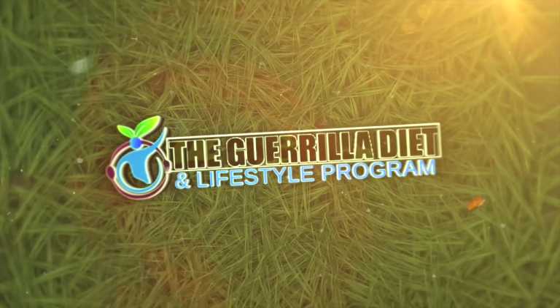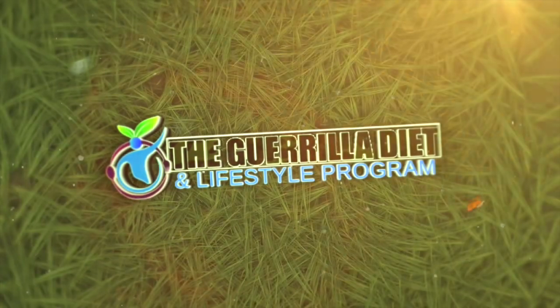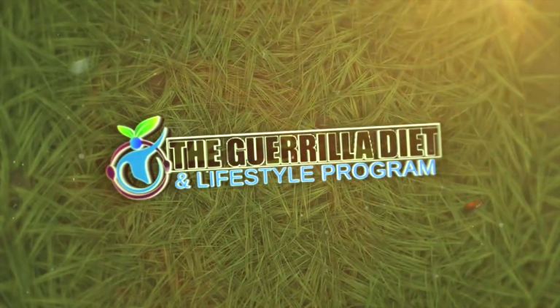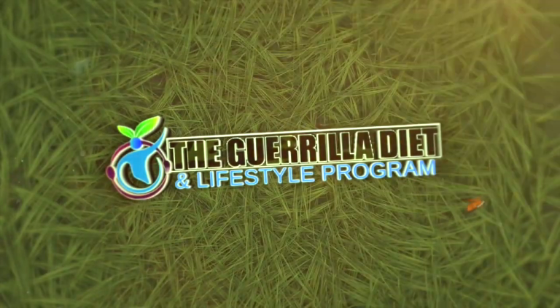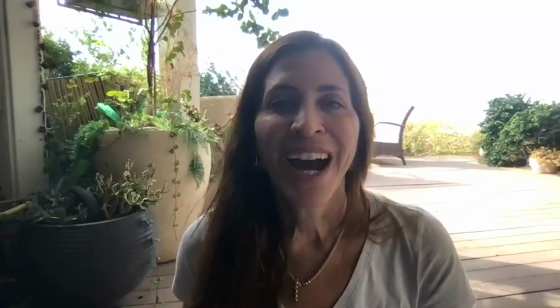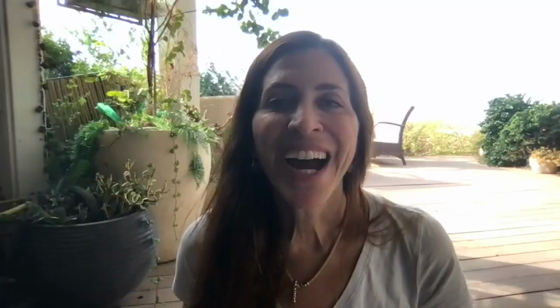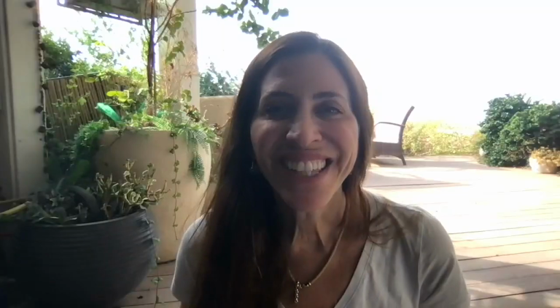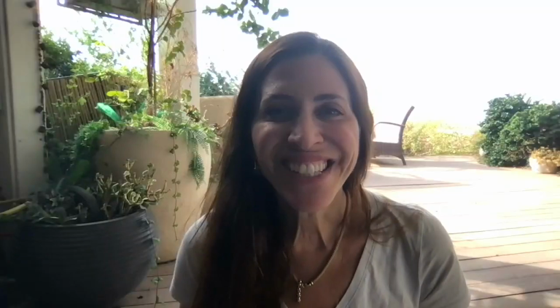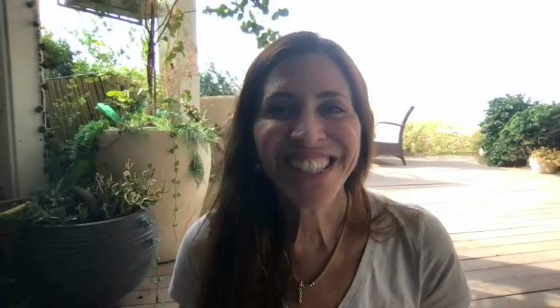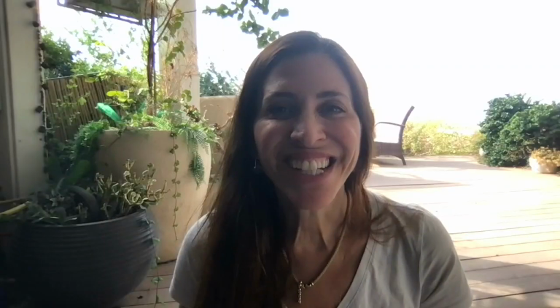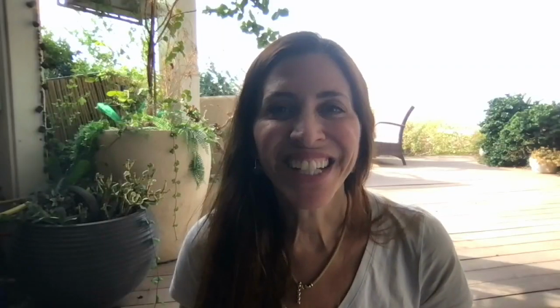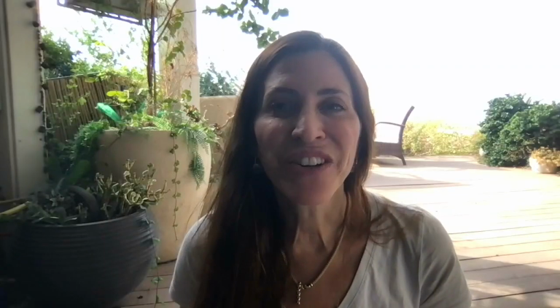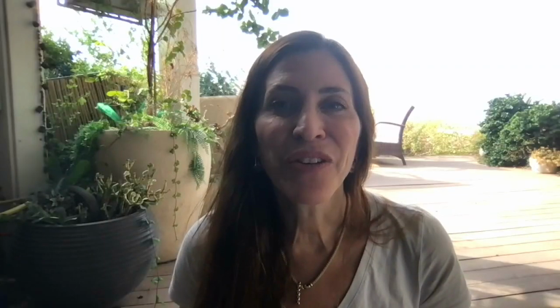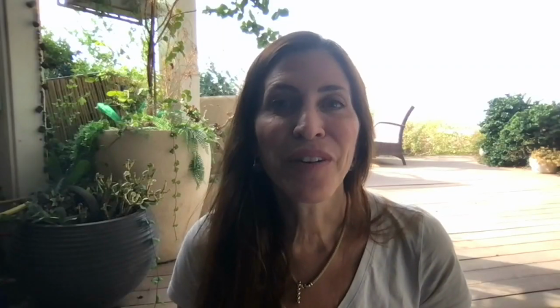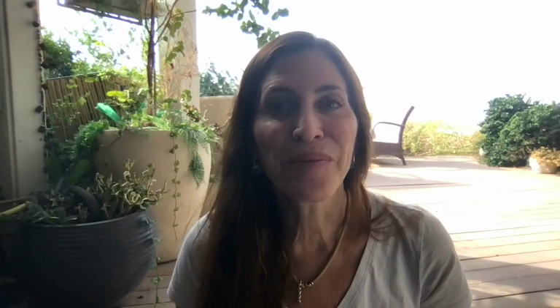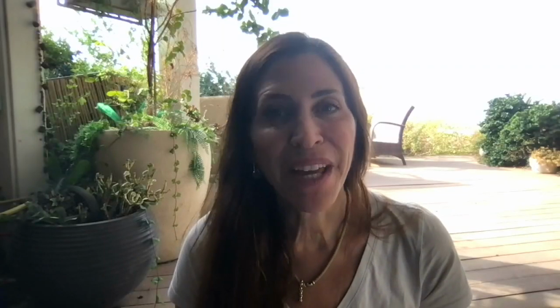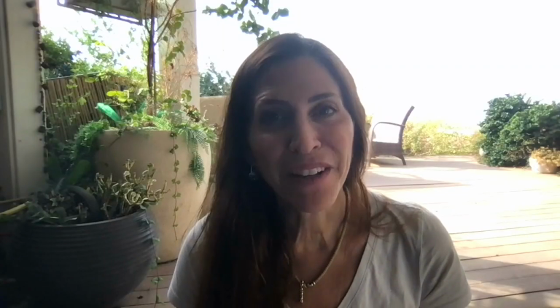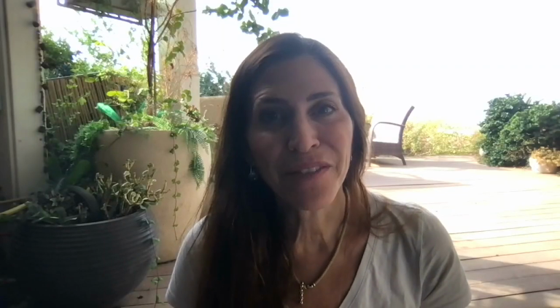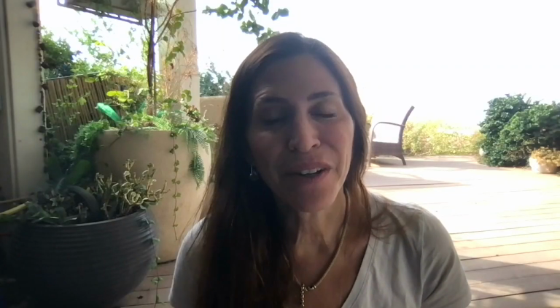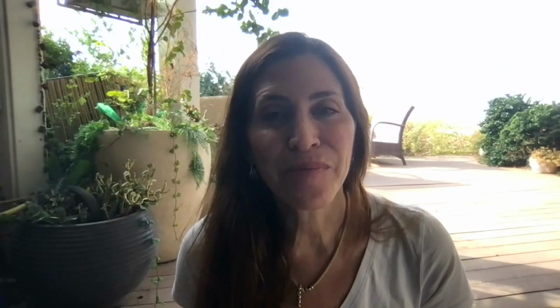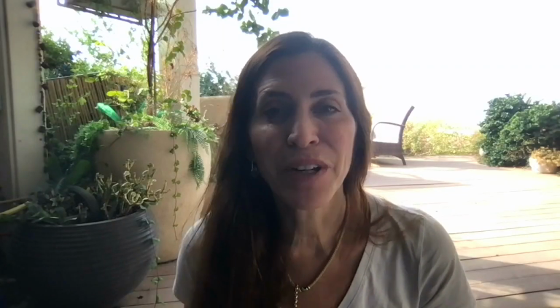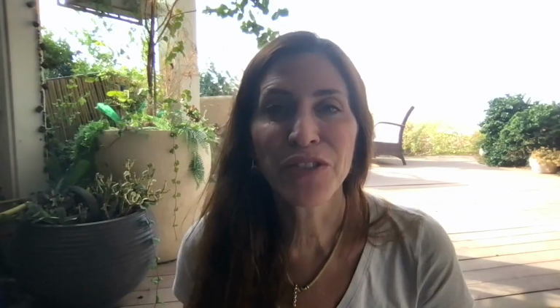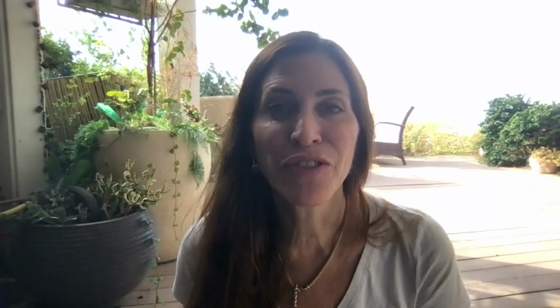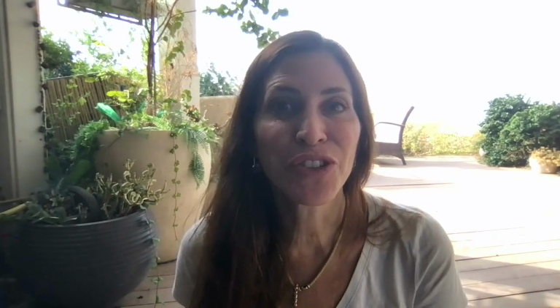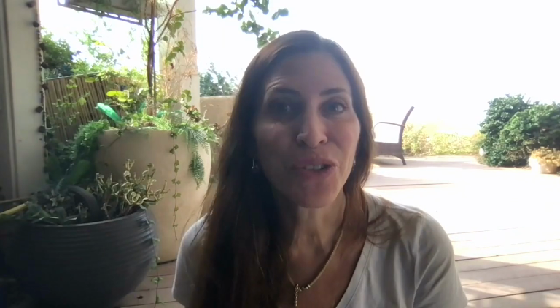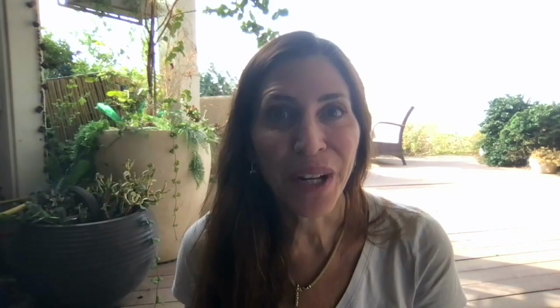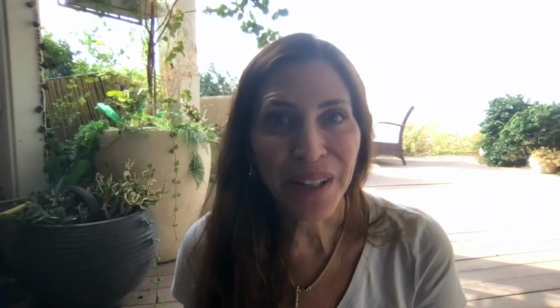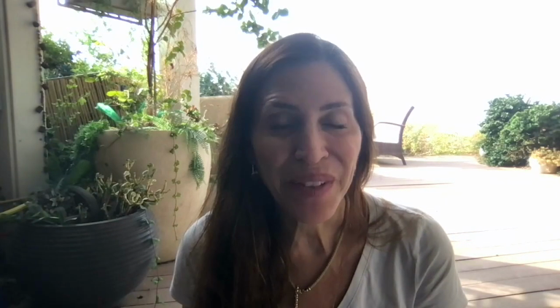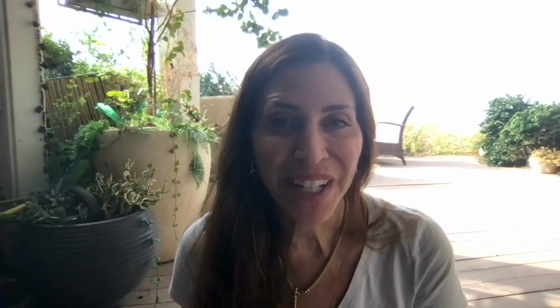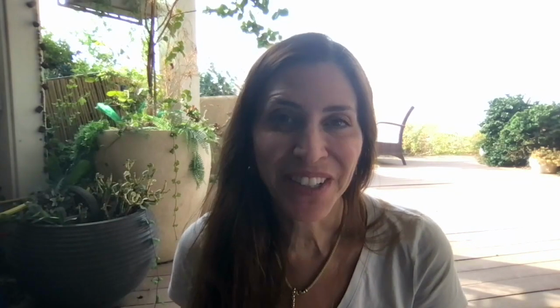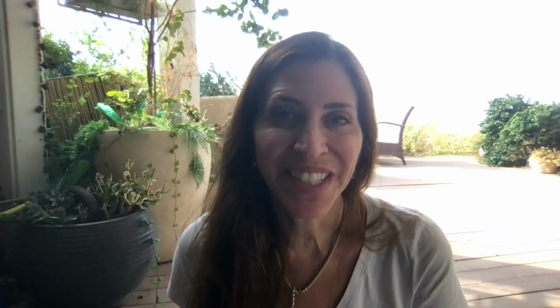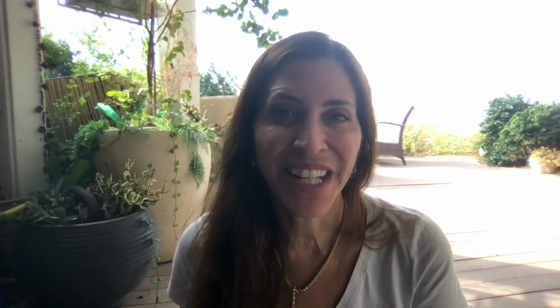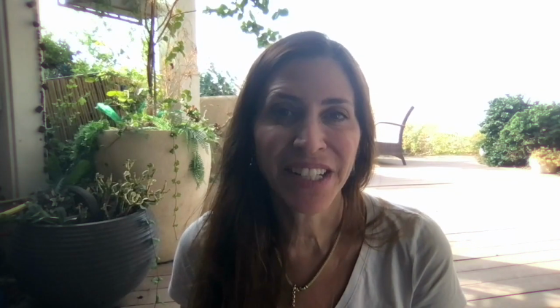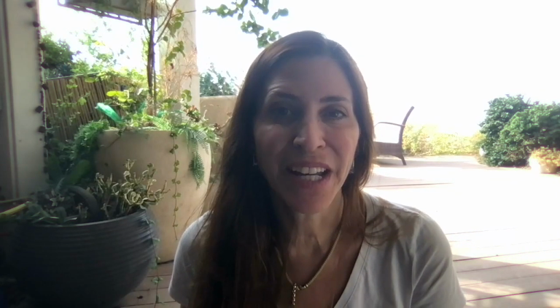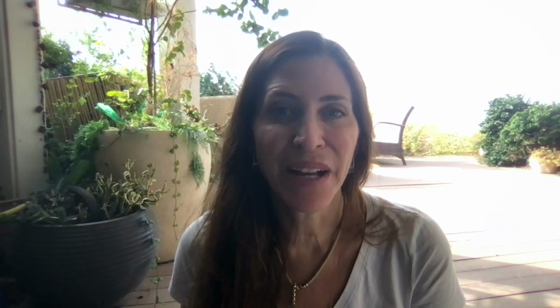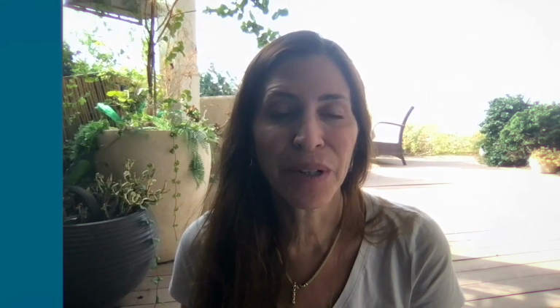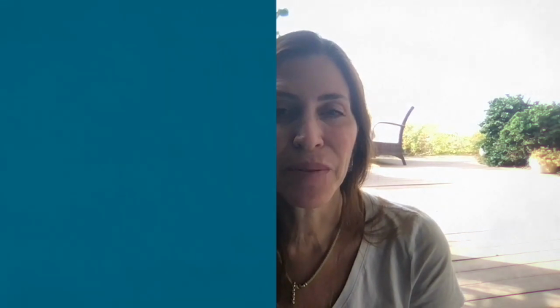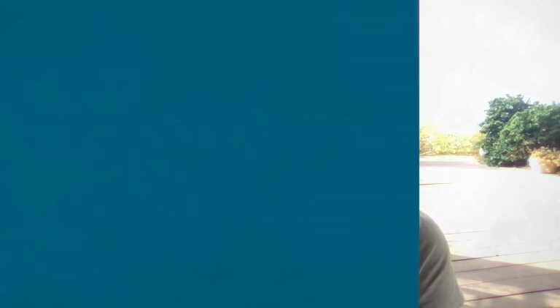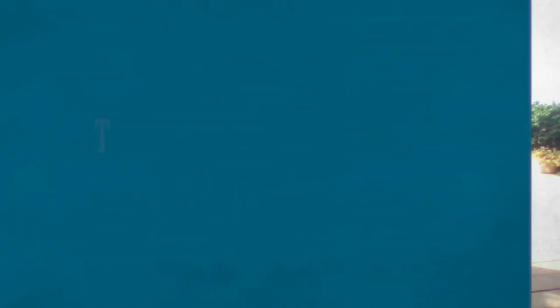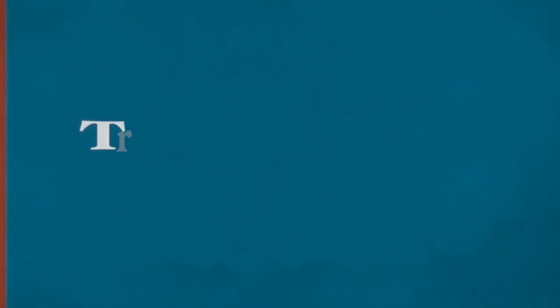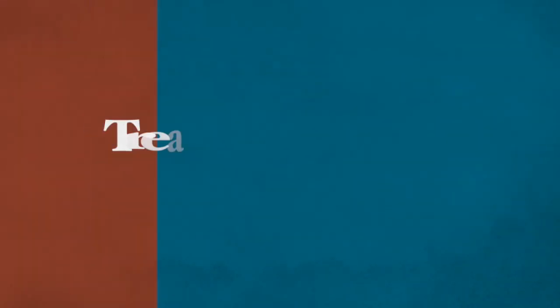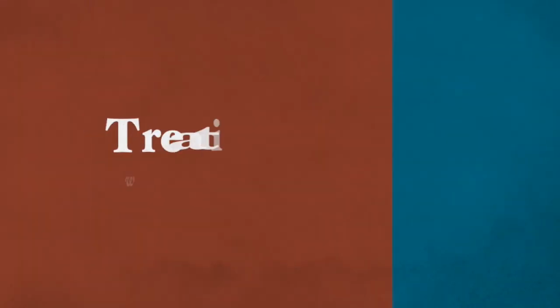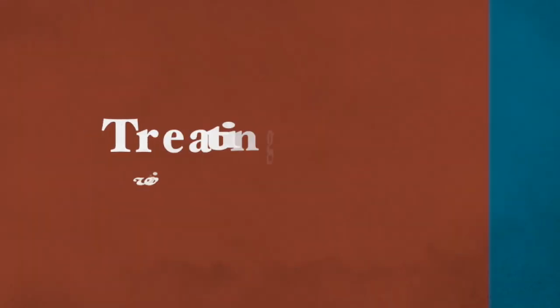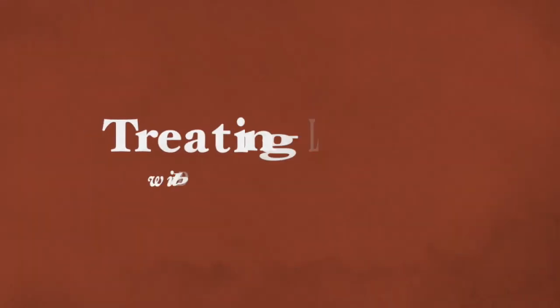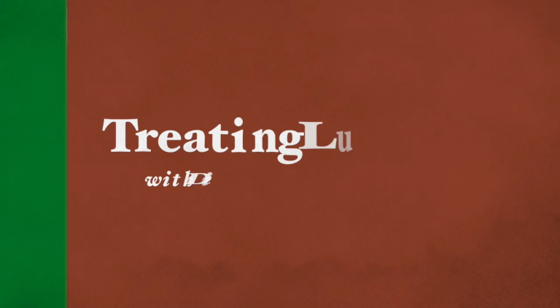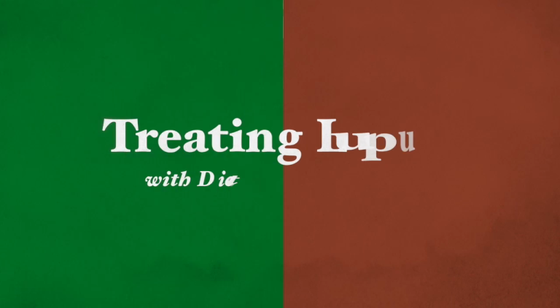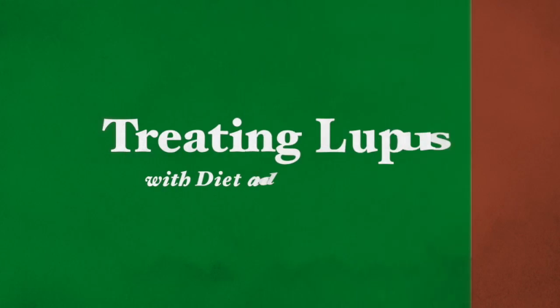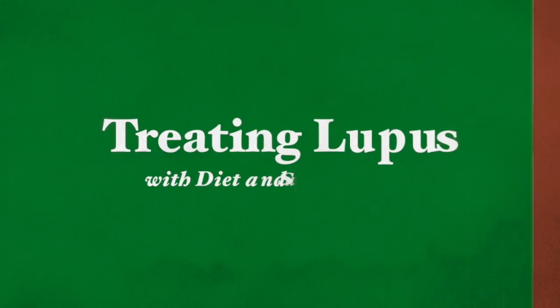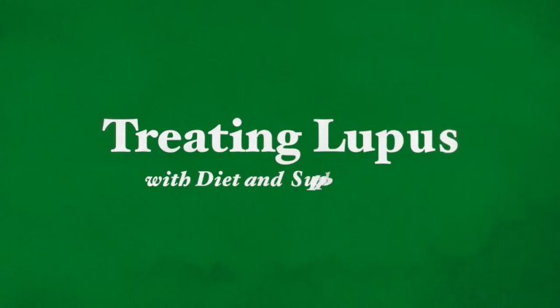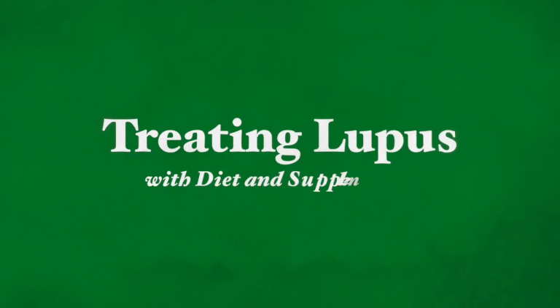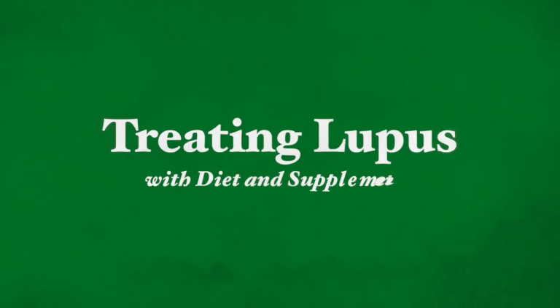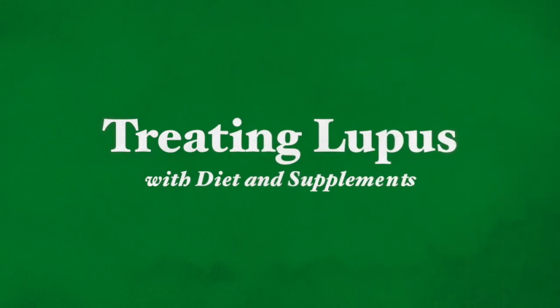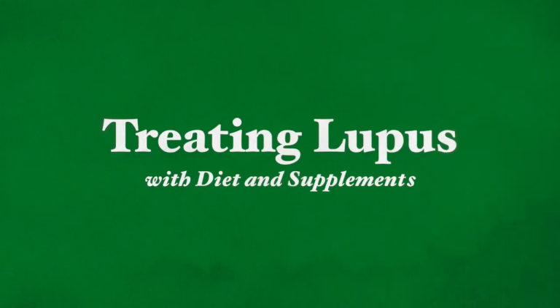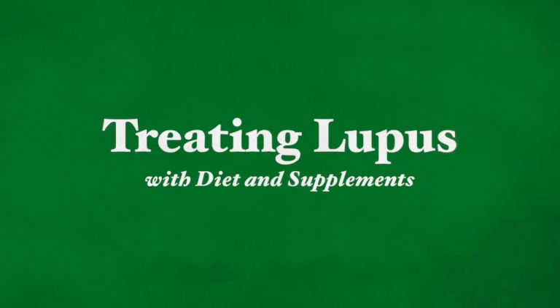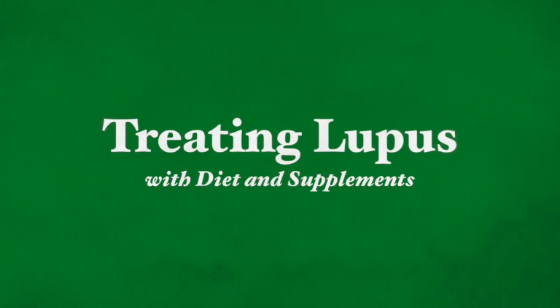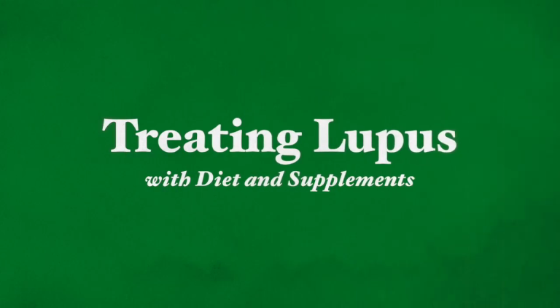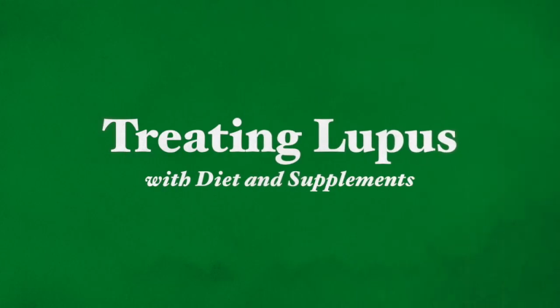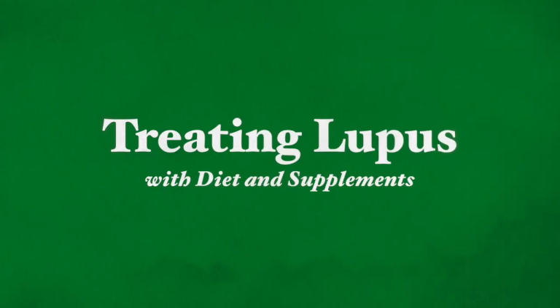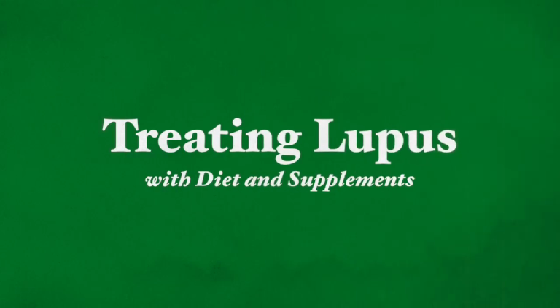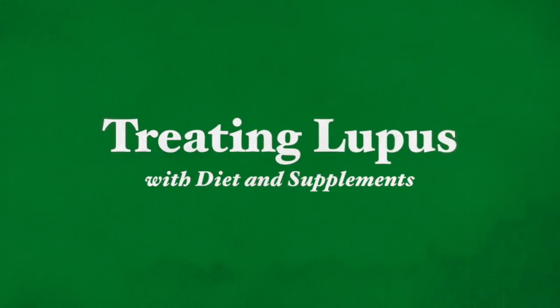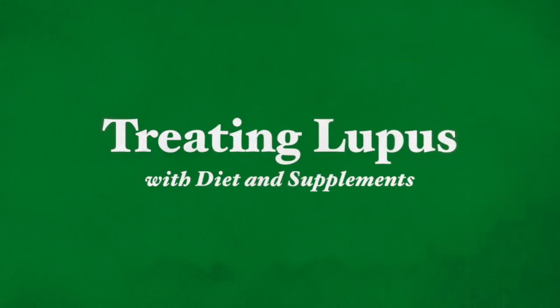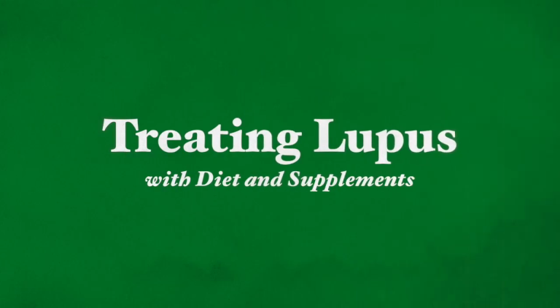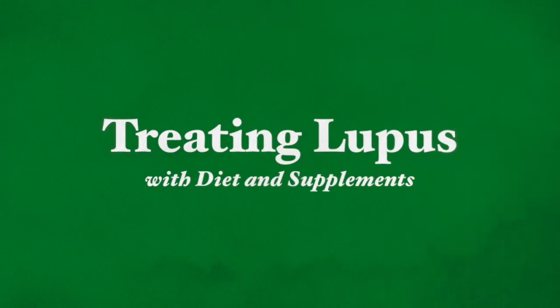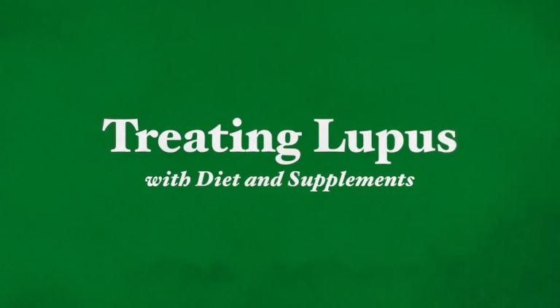Hi, this is Gali Kofar. Thank you very much for joining me here today. Today I'm going to be talking about treating lupus with diet and supplements.